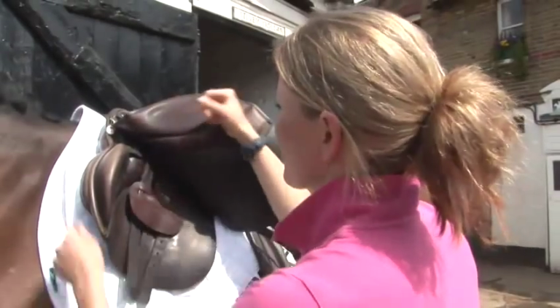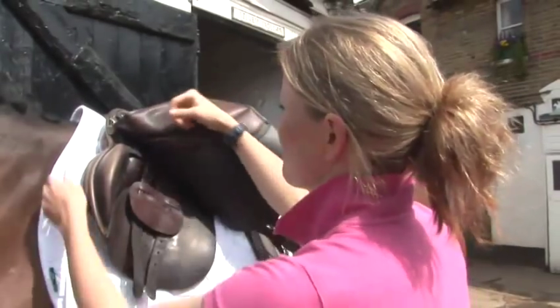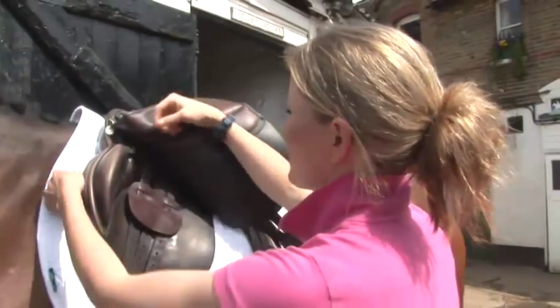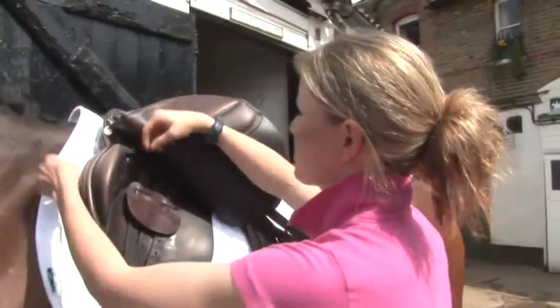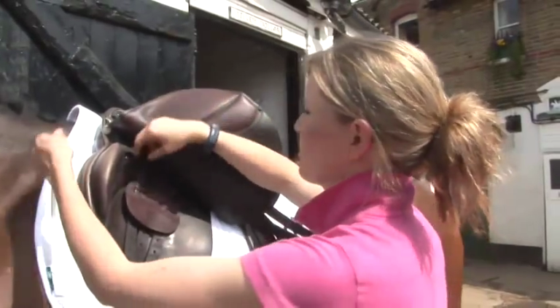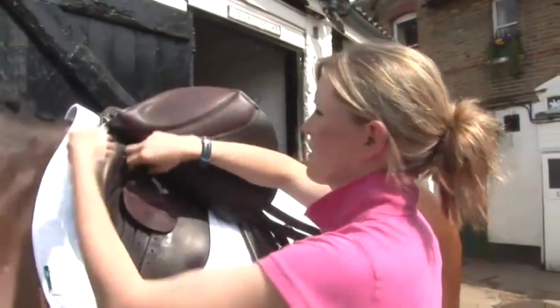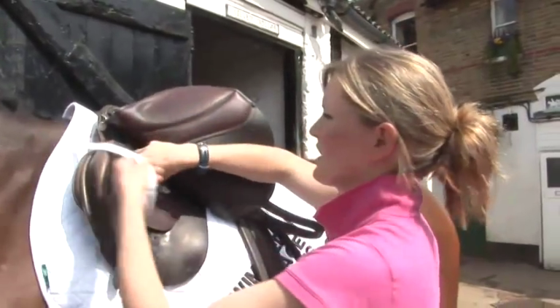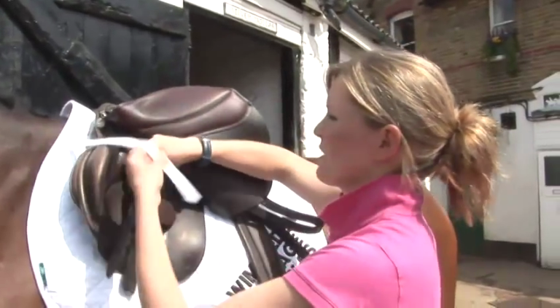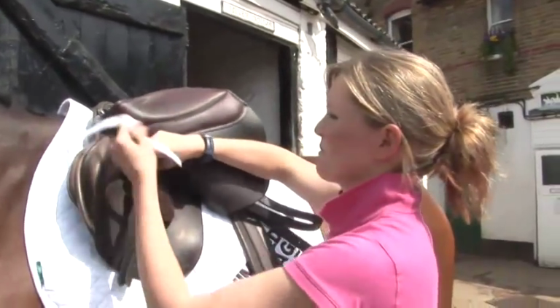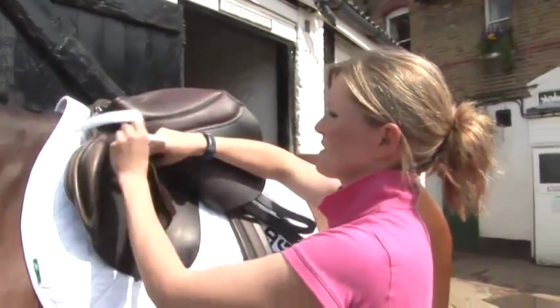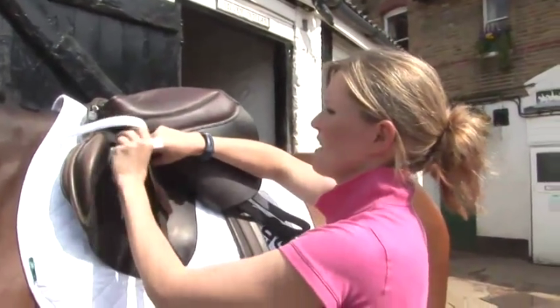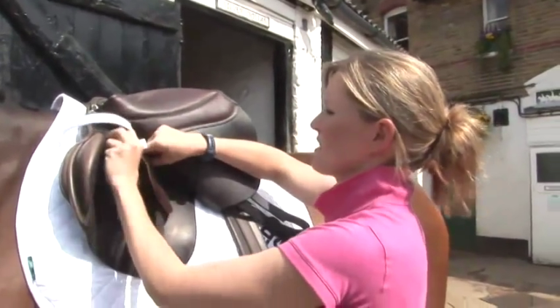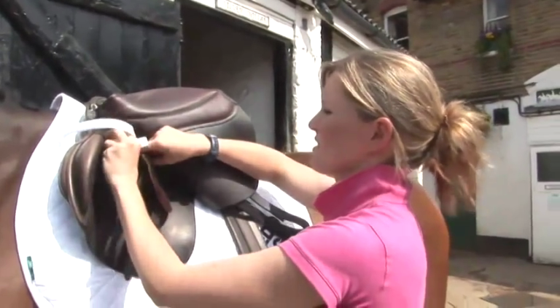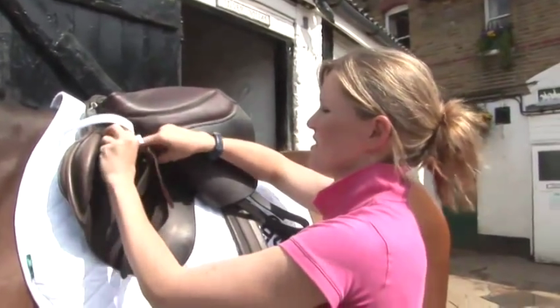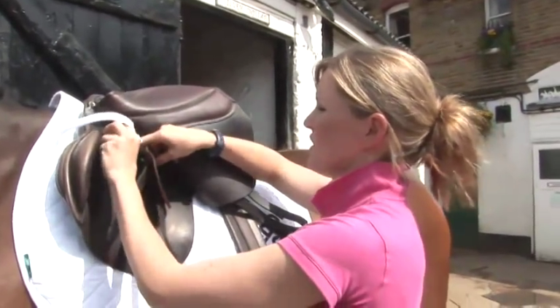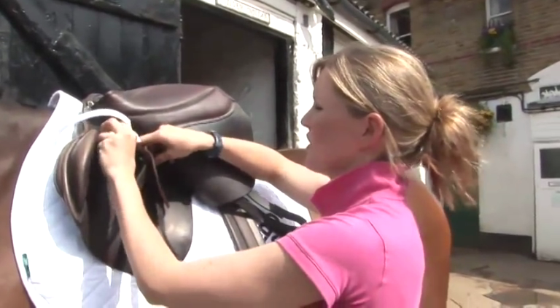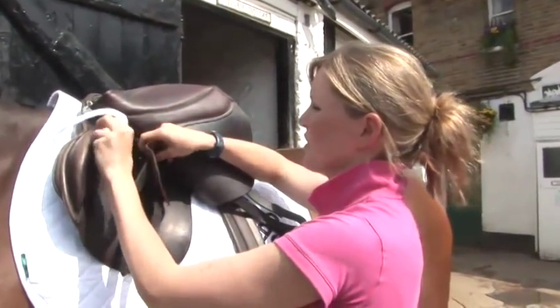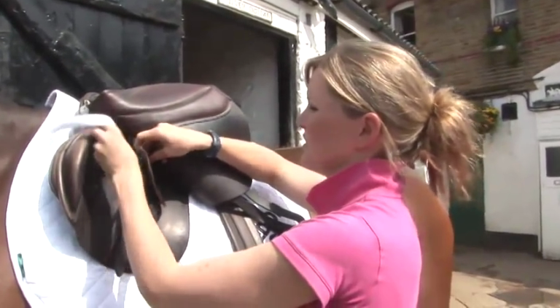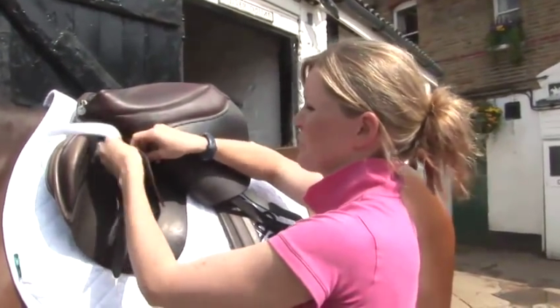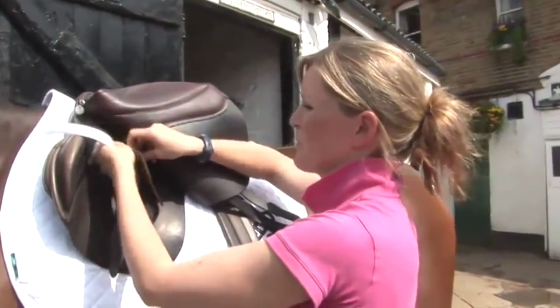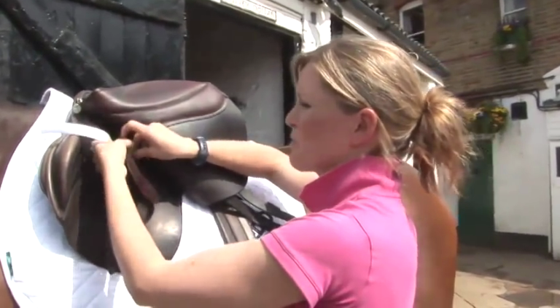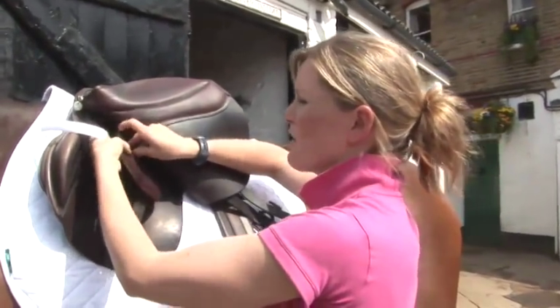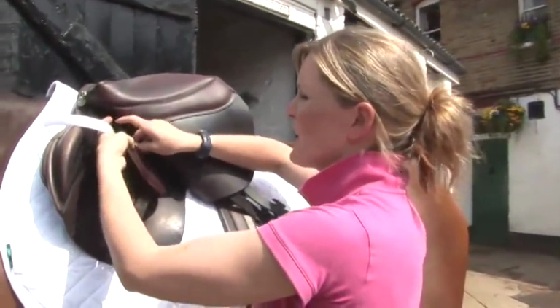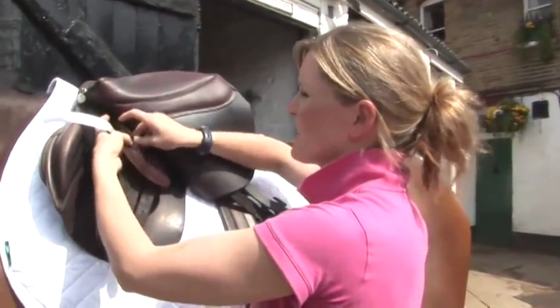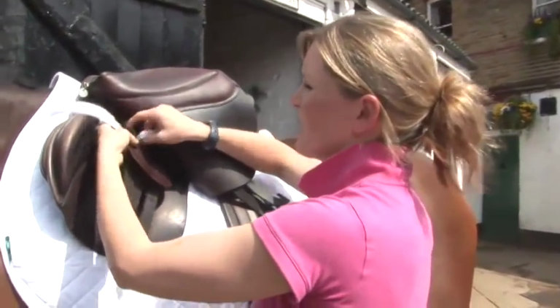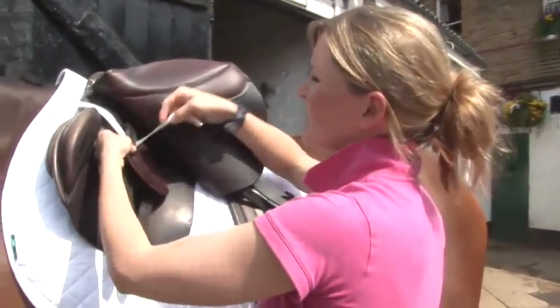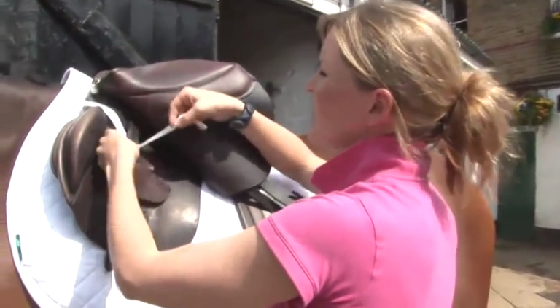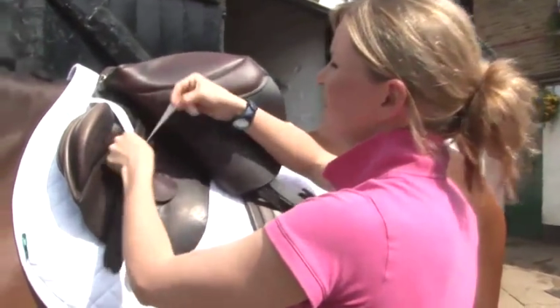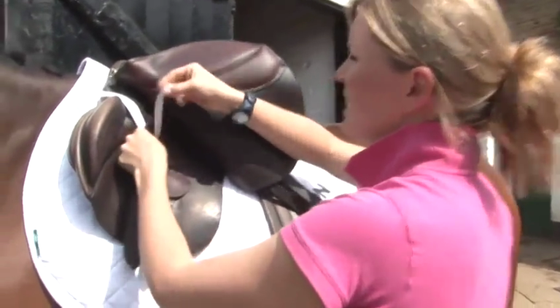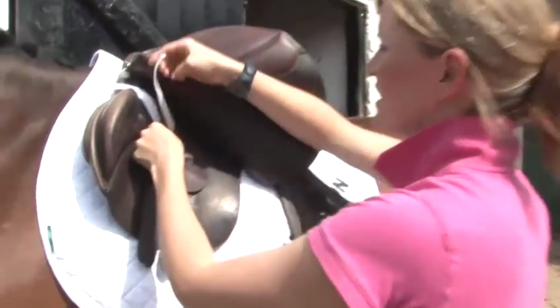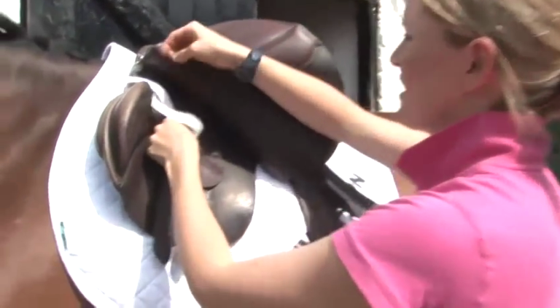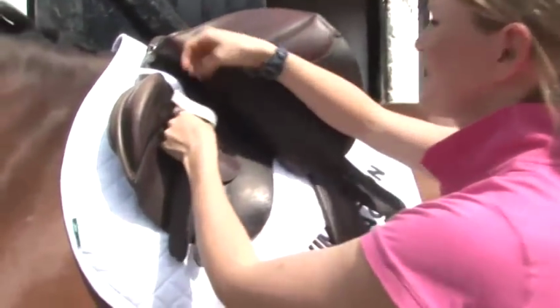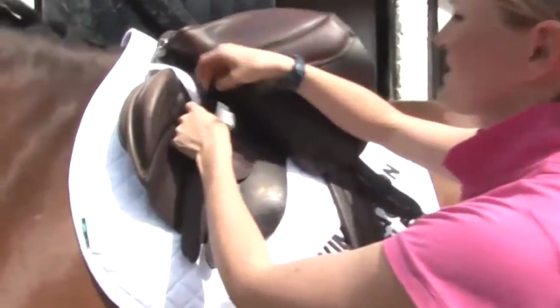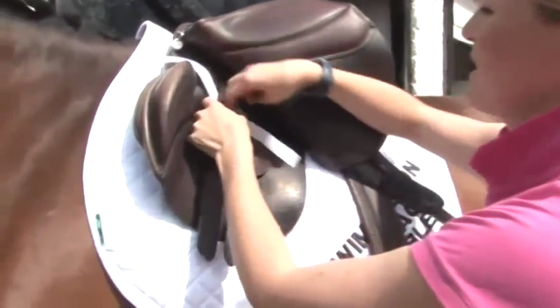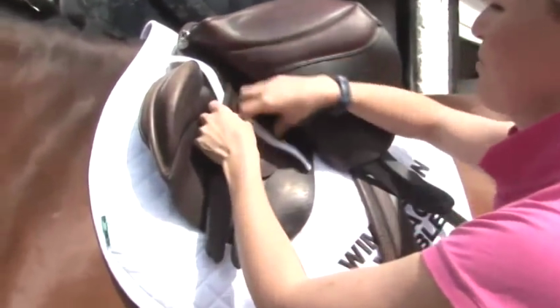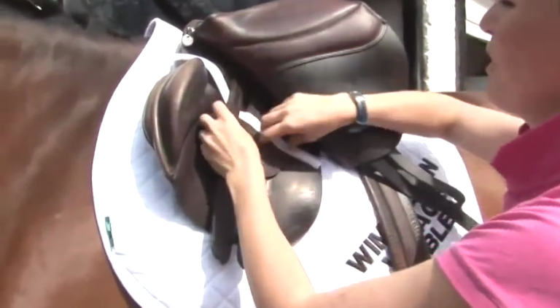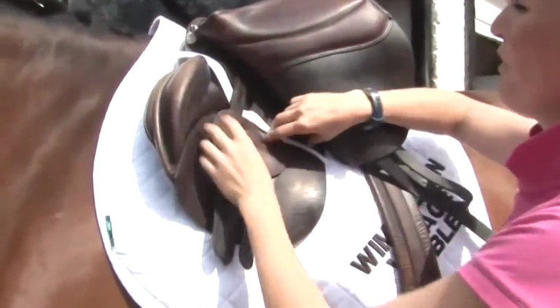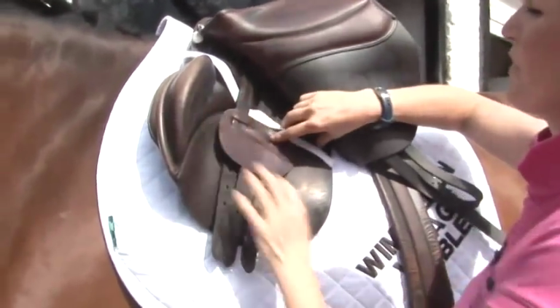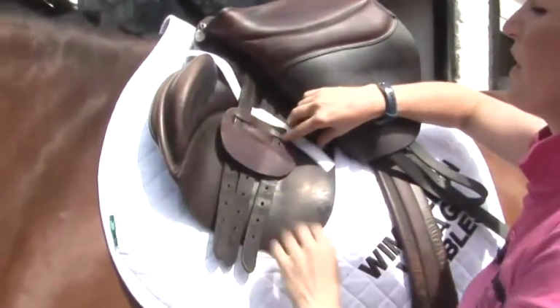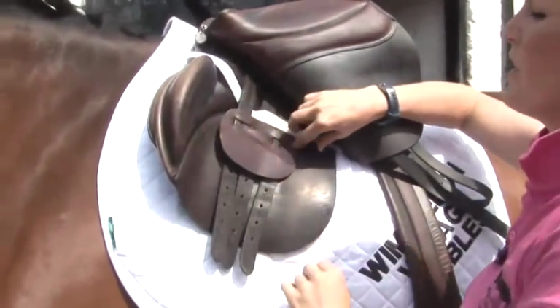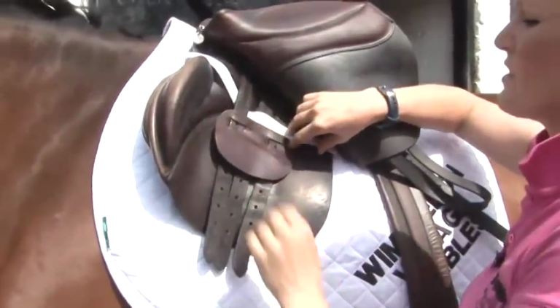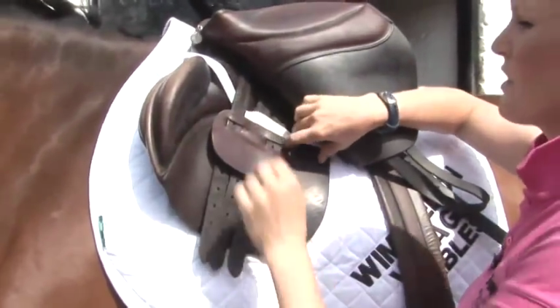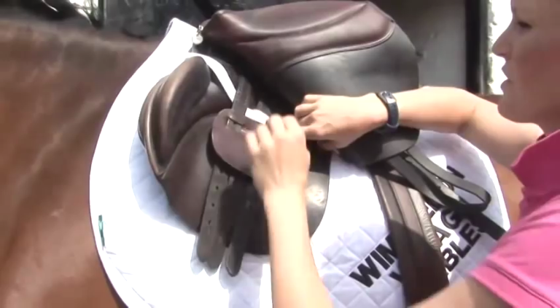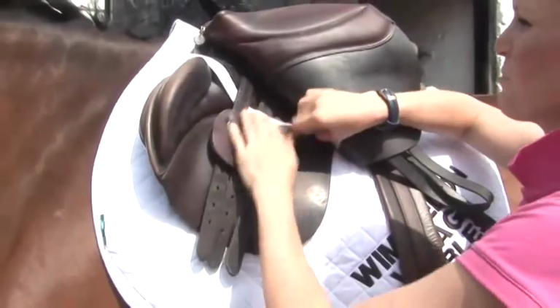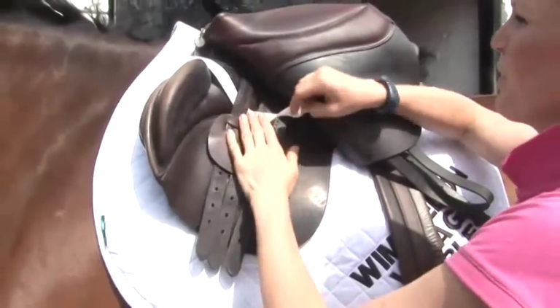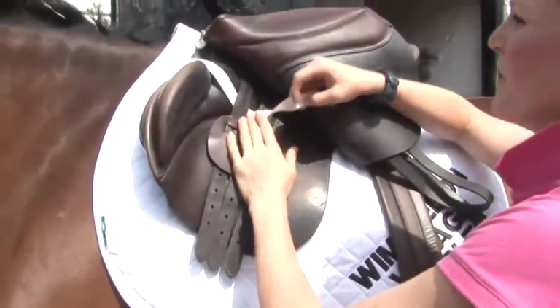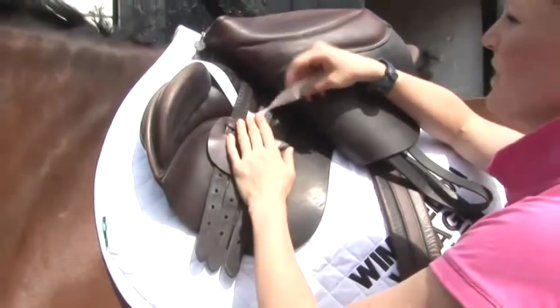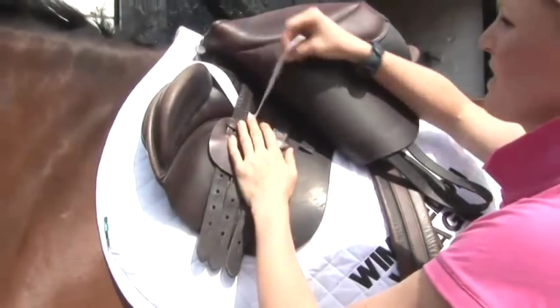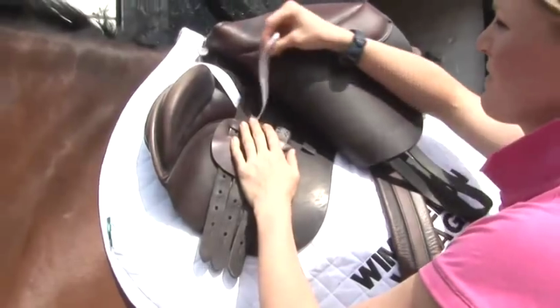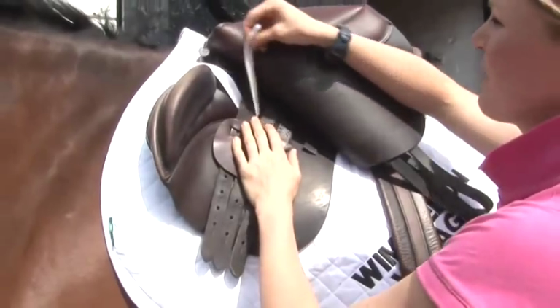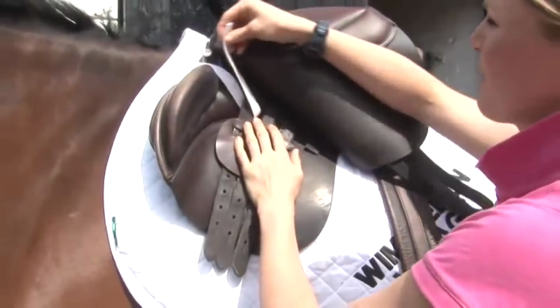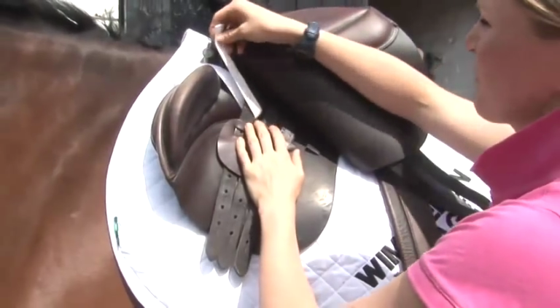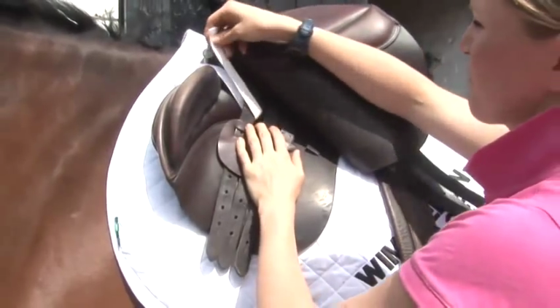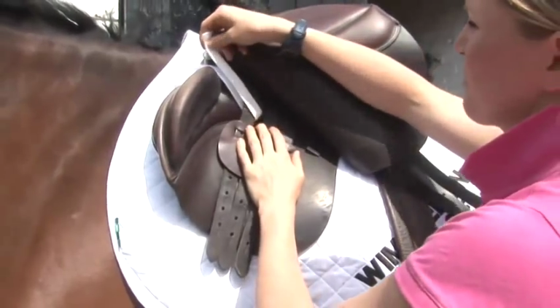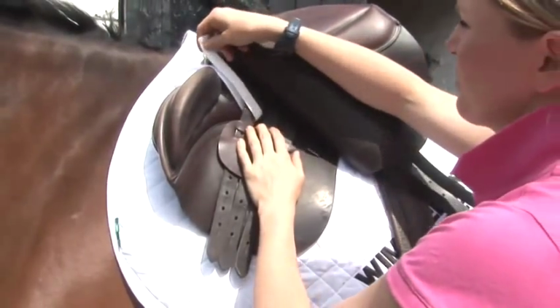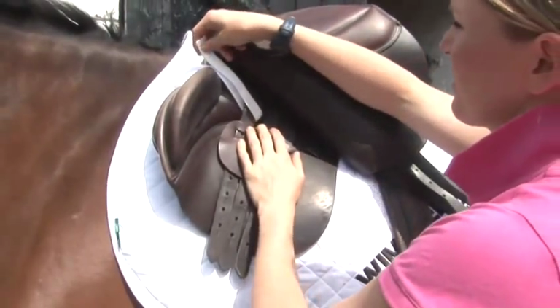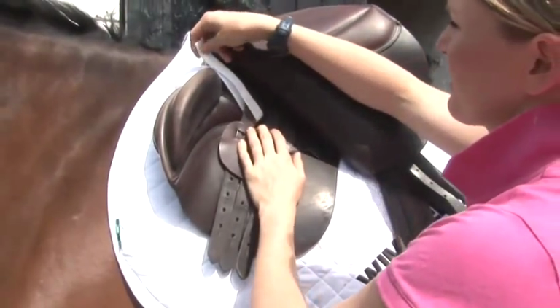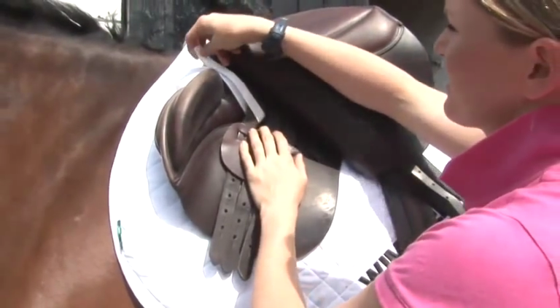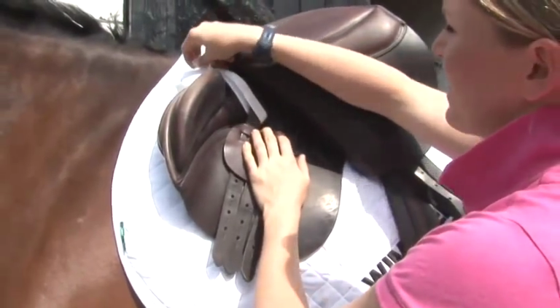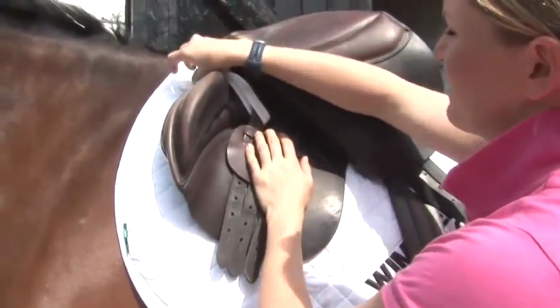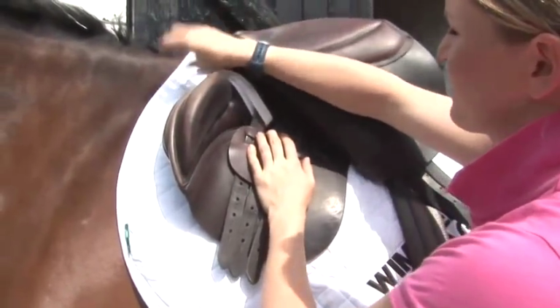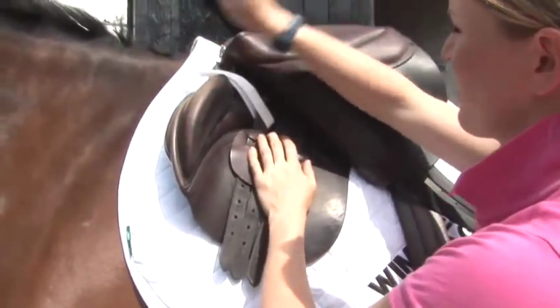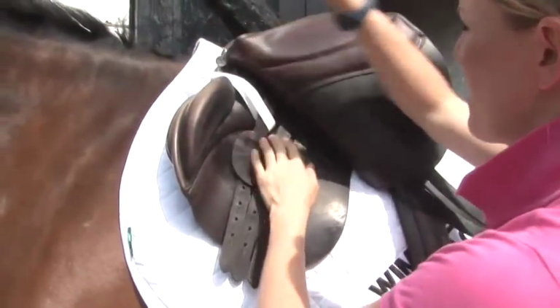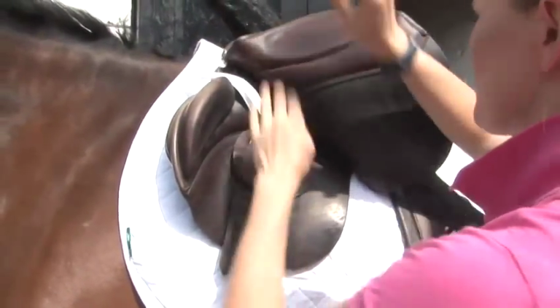We're going to make sure that the numna is nice and secure so that when we're riding it doesn't slip off. Just putting this through the saddle straps.